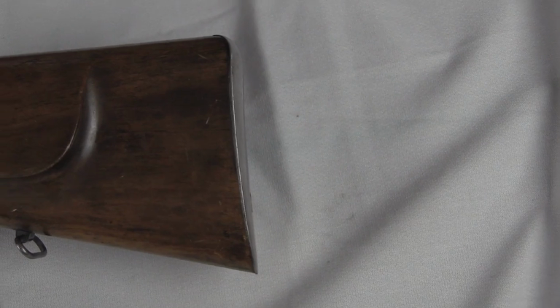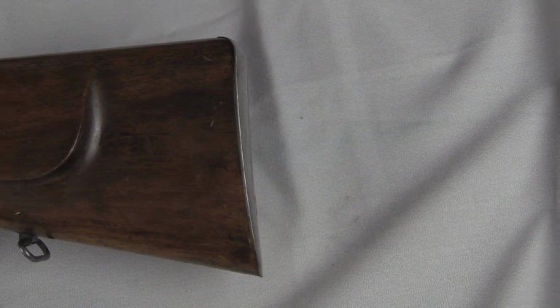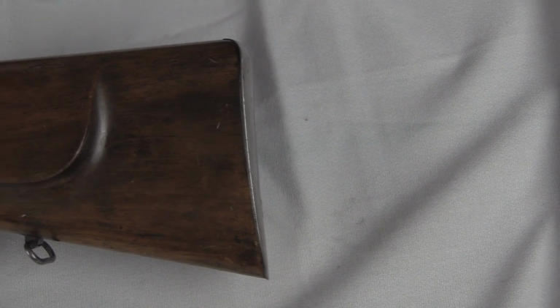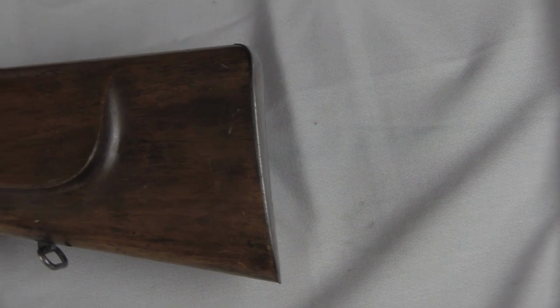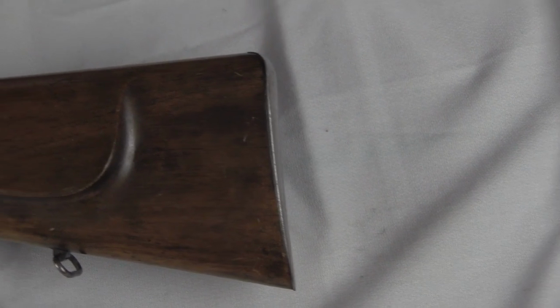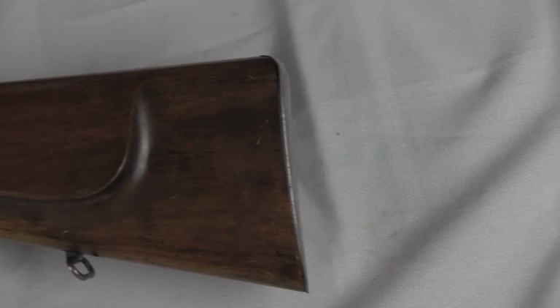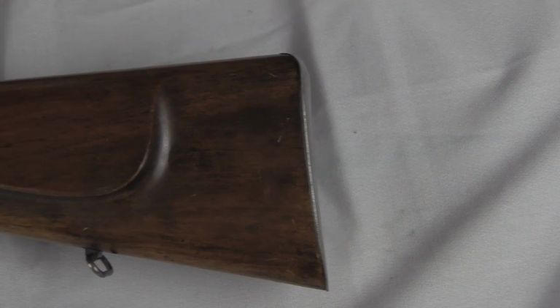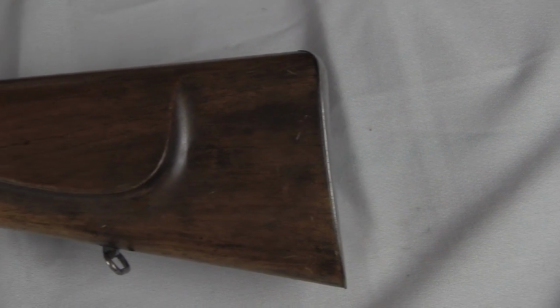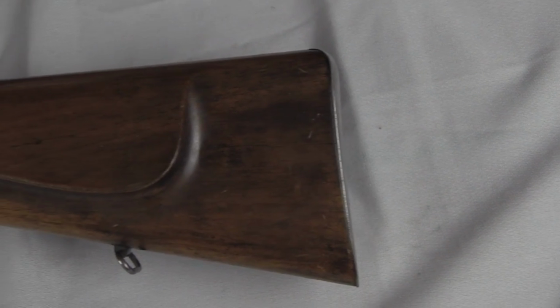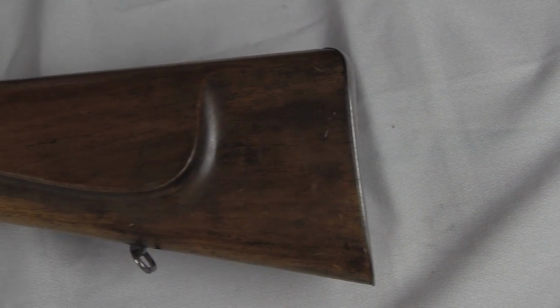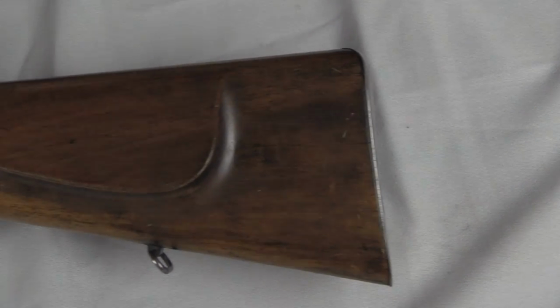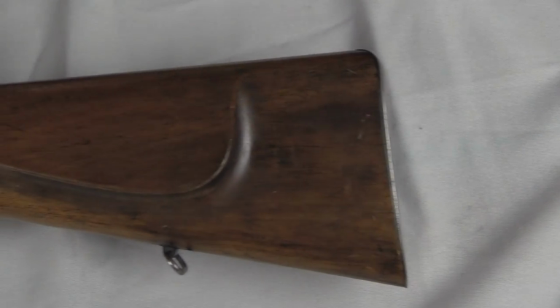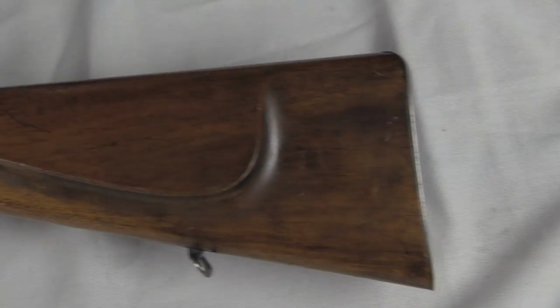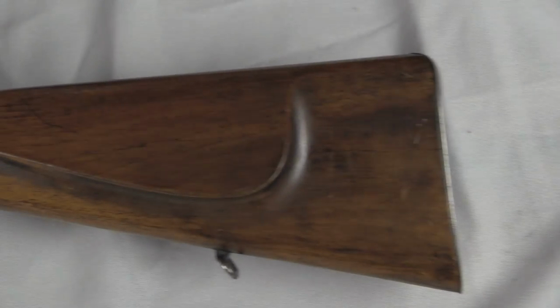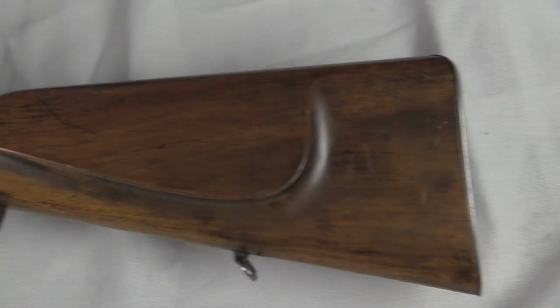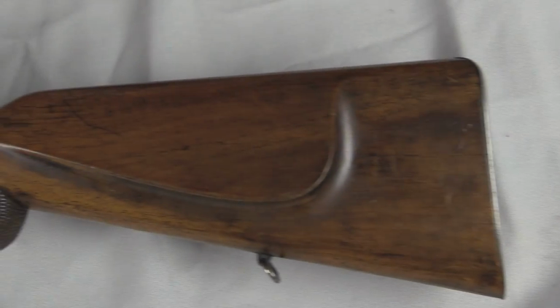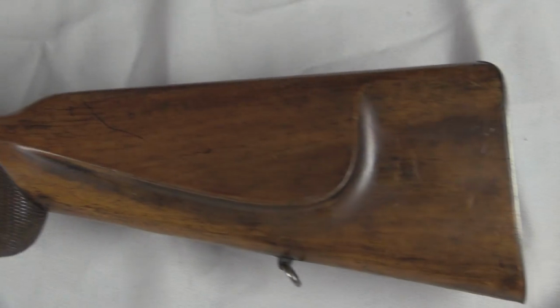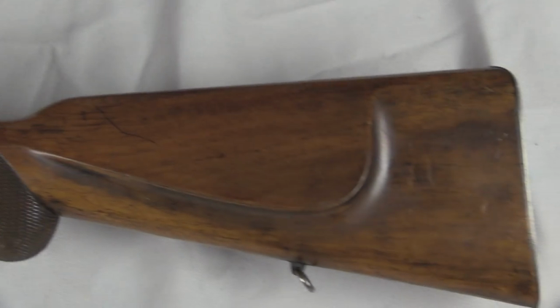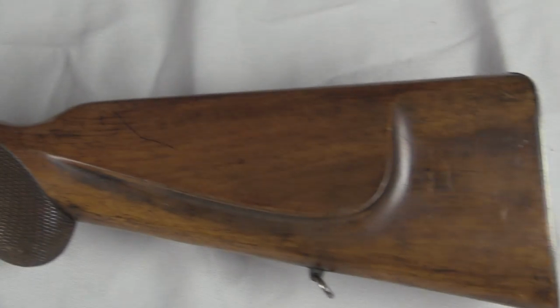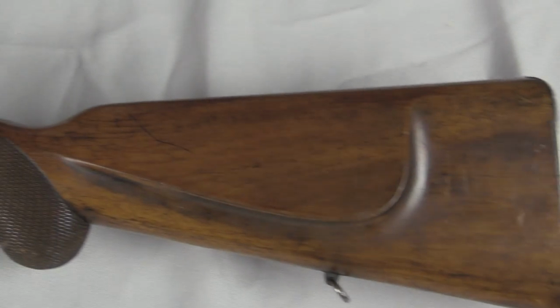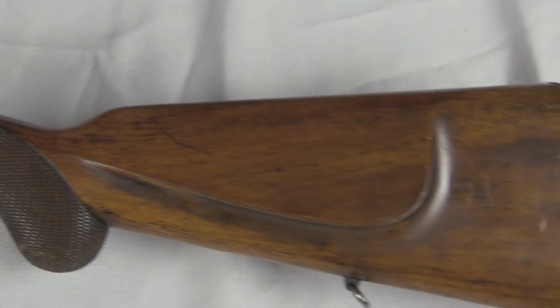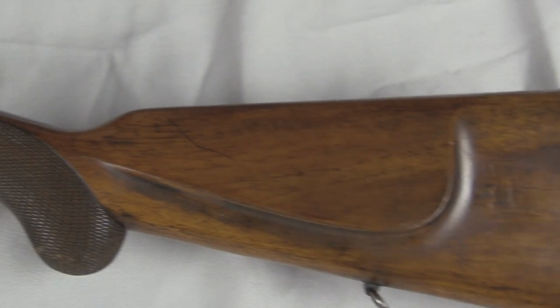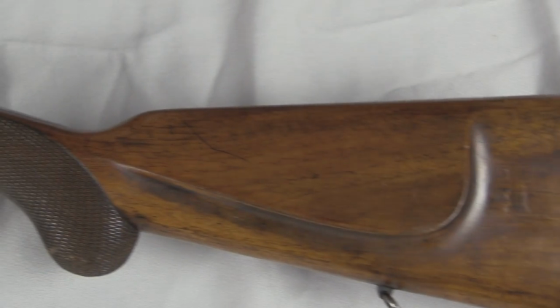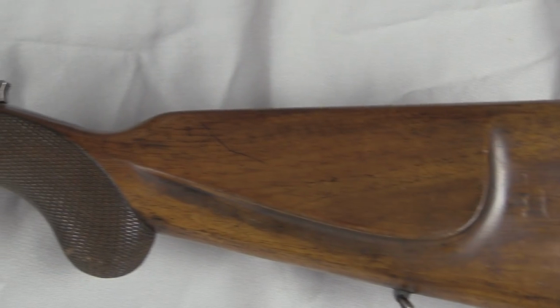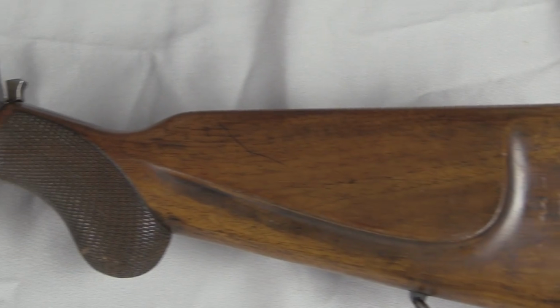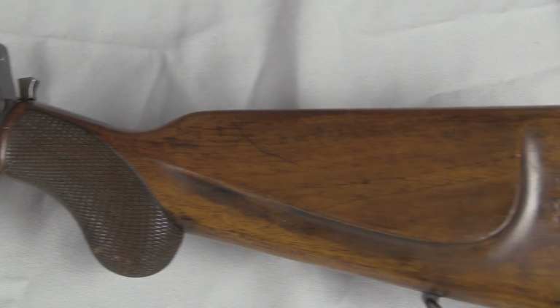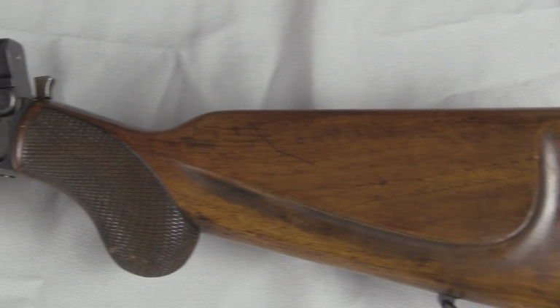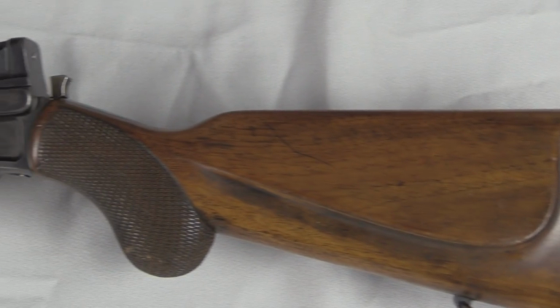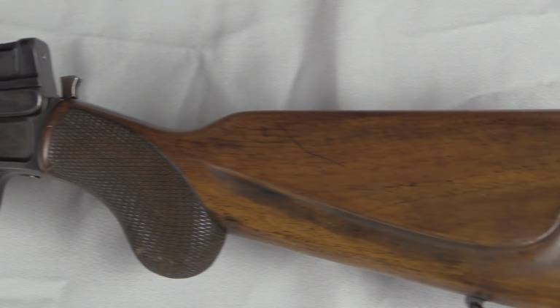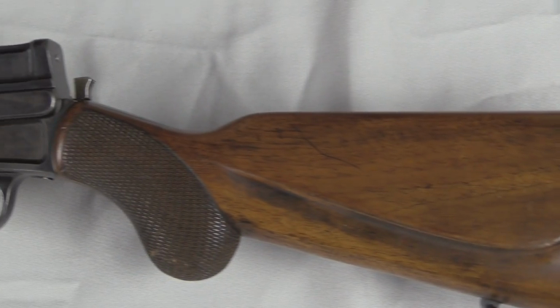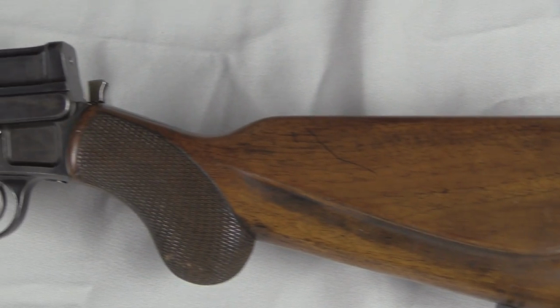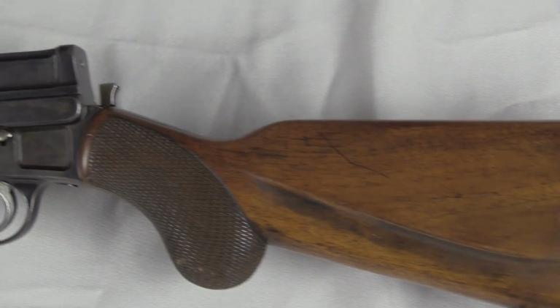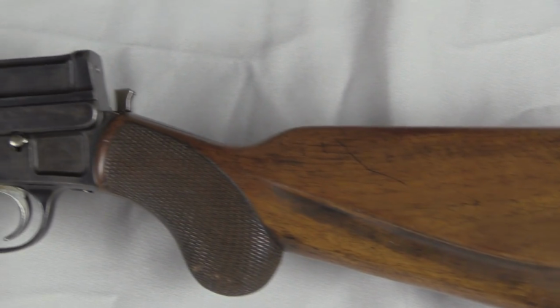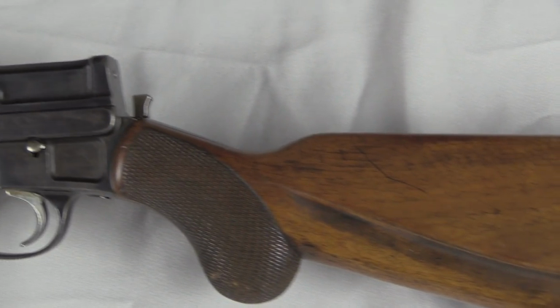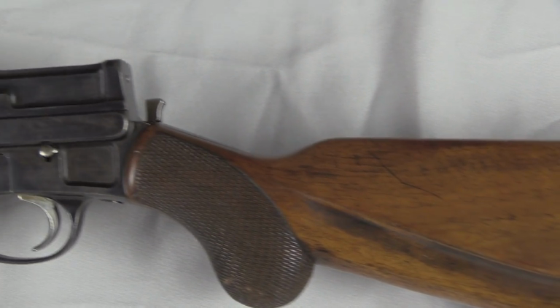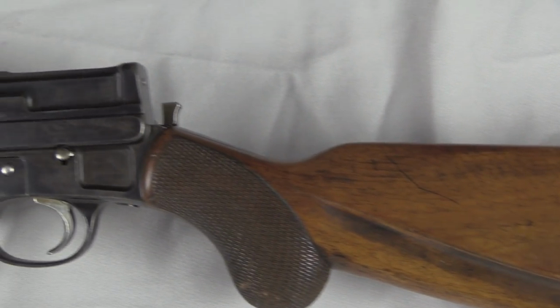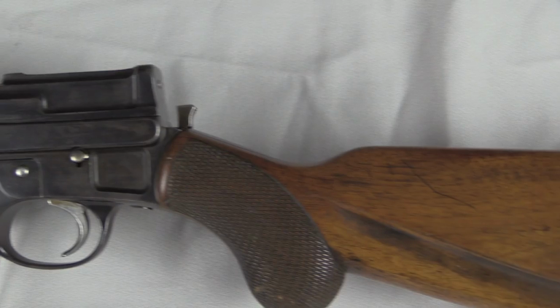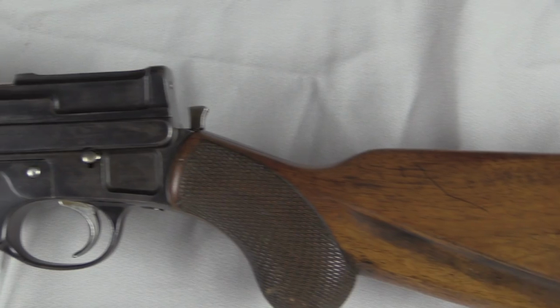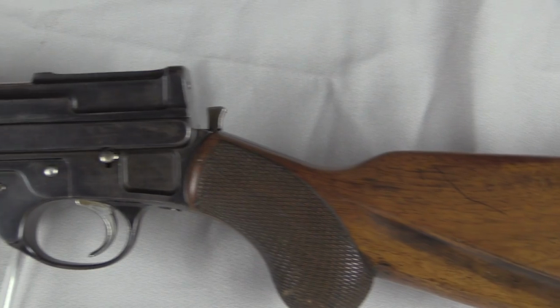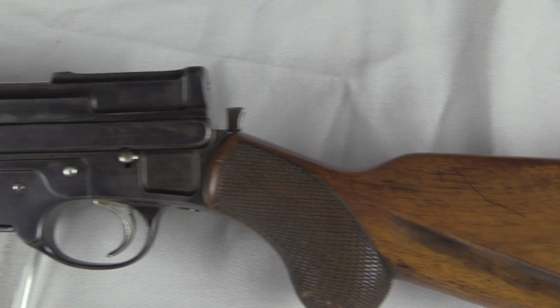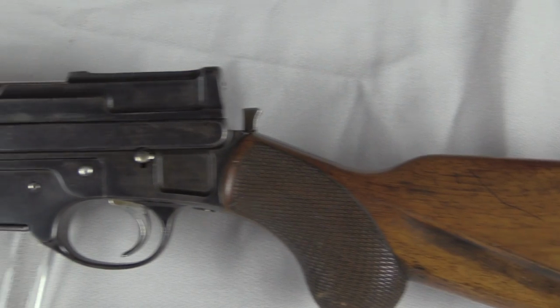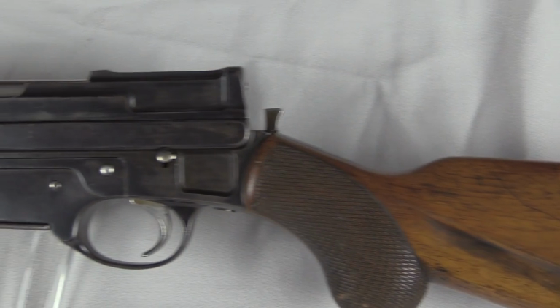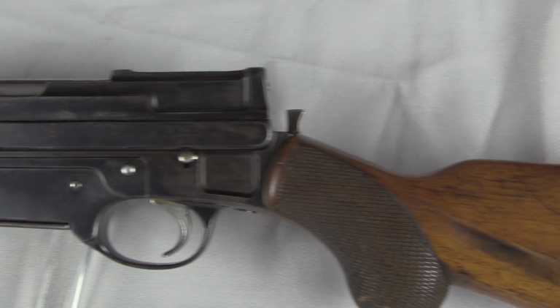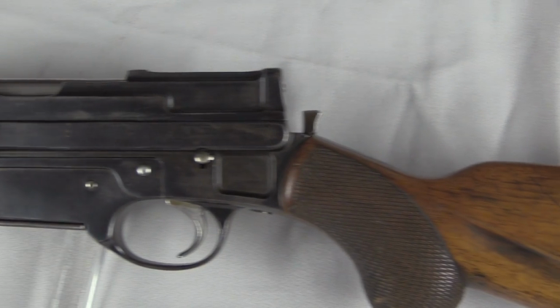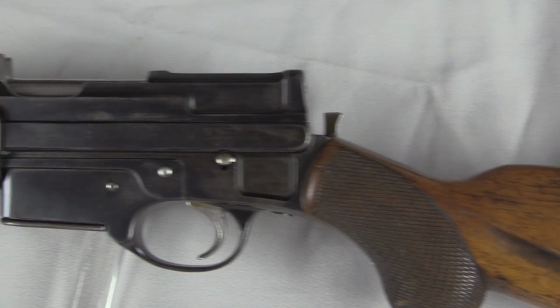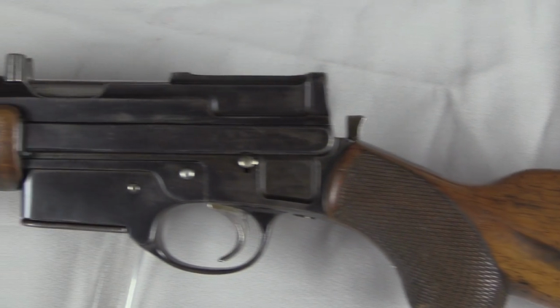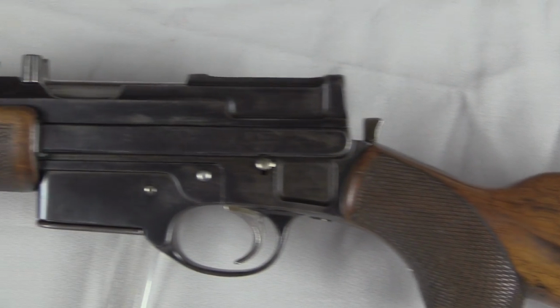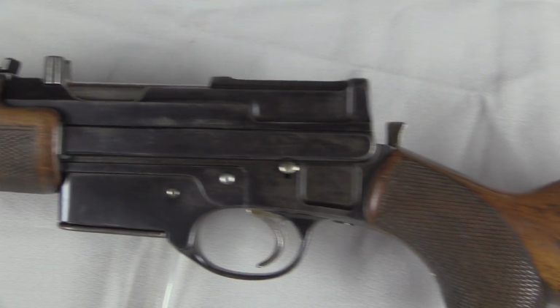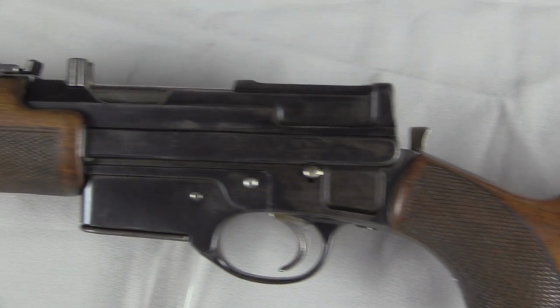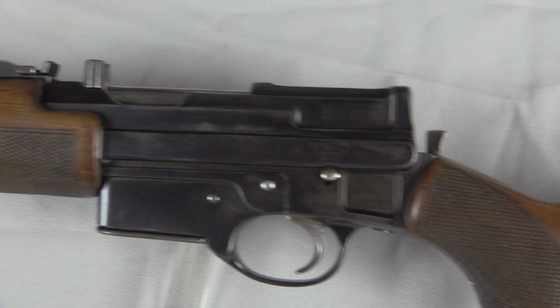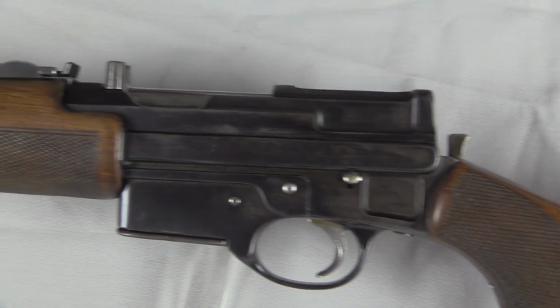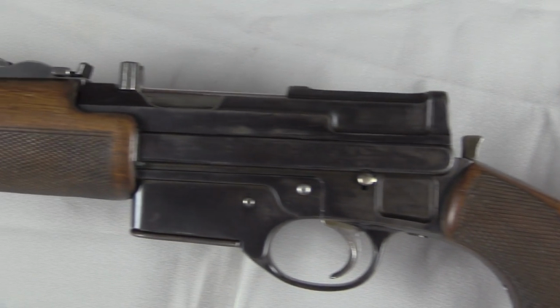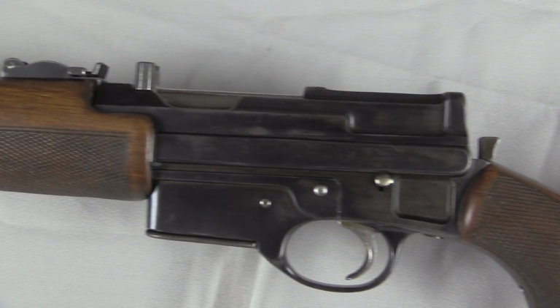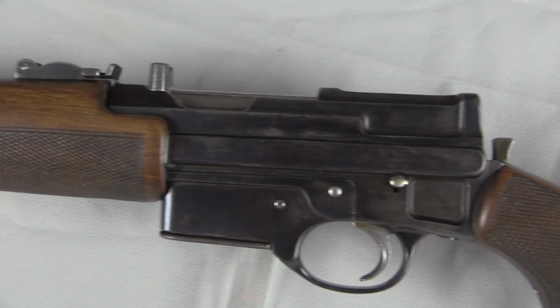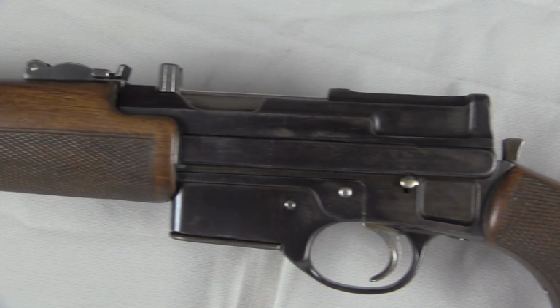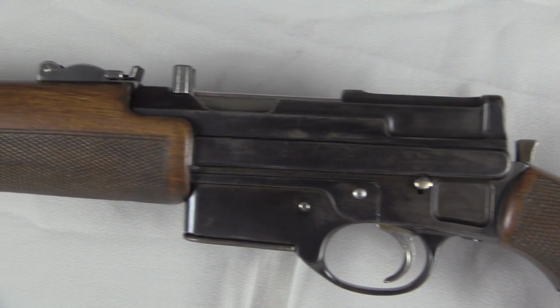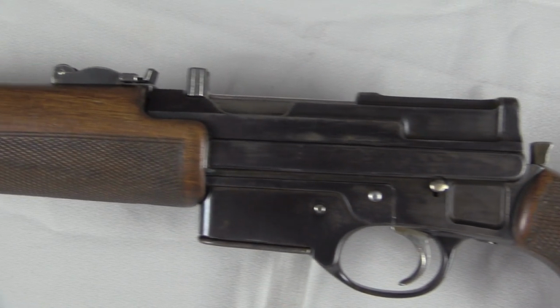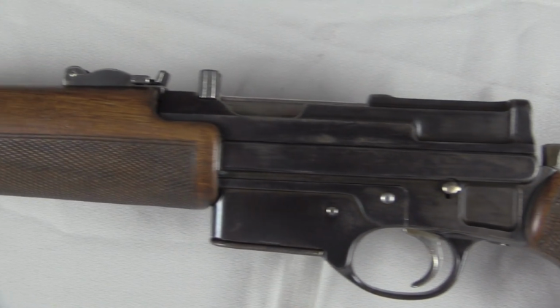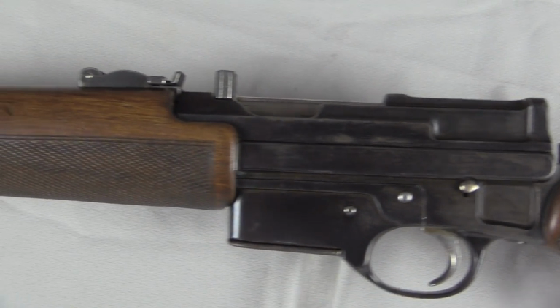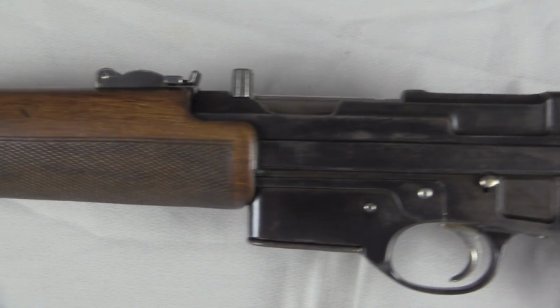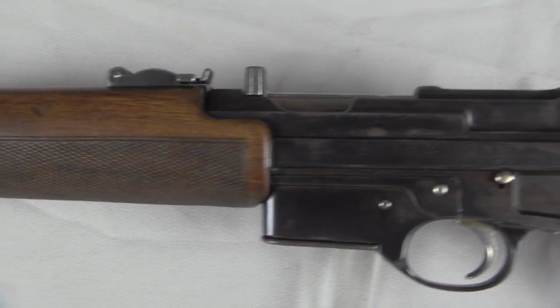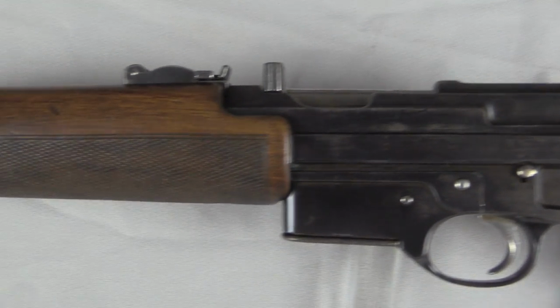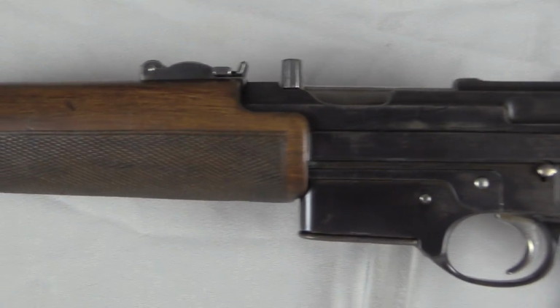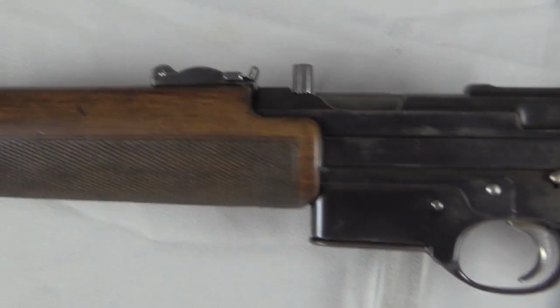I think had this been anything other than an experimental gun, it could have been a really interesting trench carbine in World War One, perhaps.